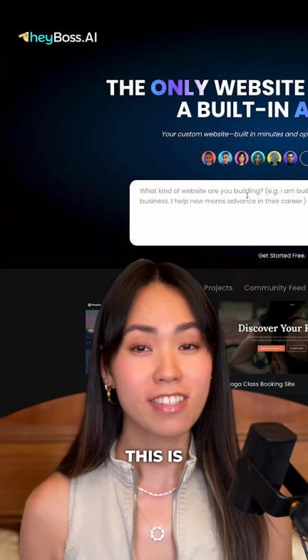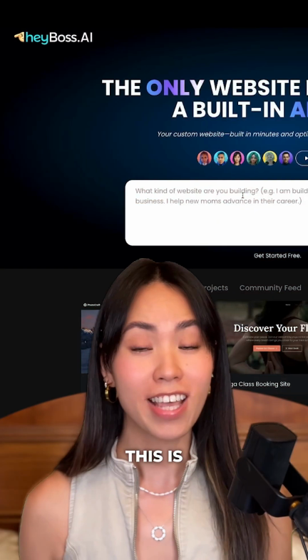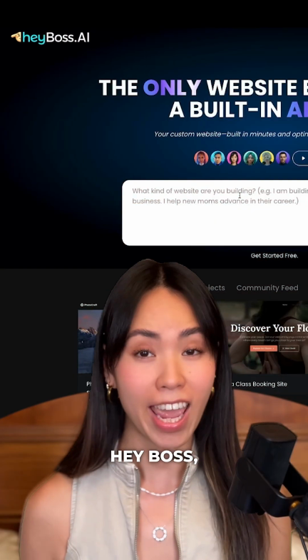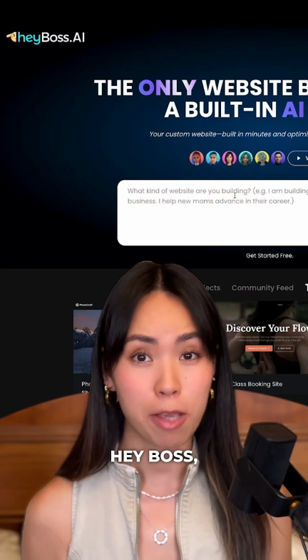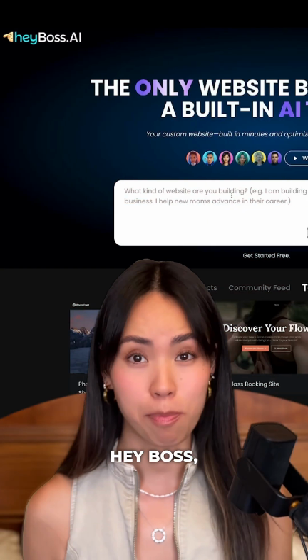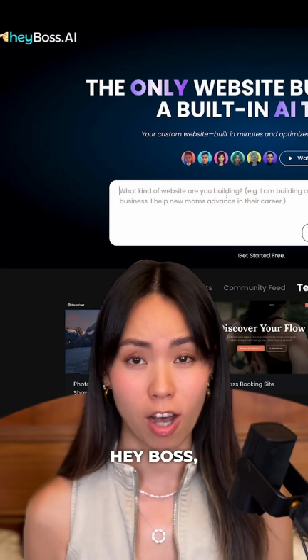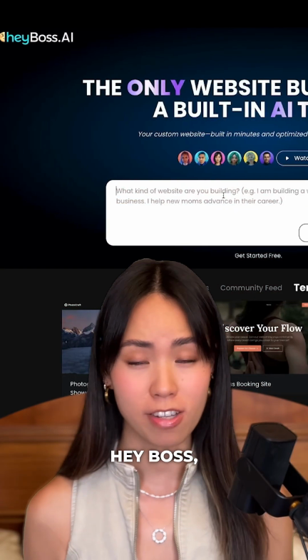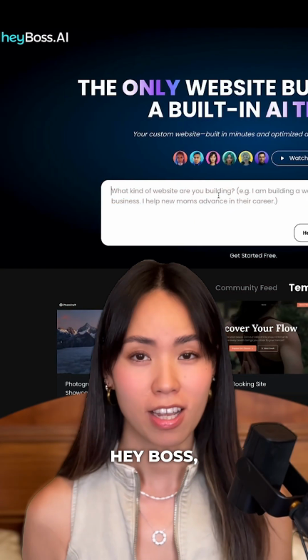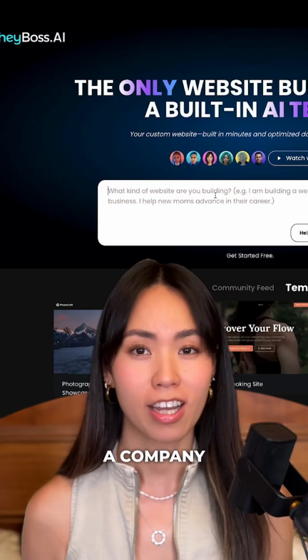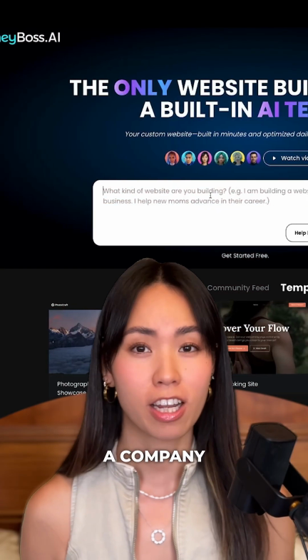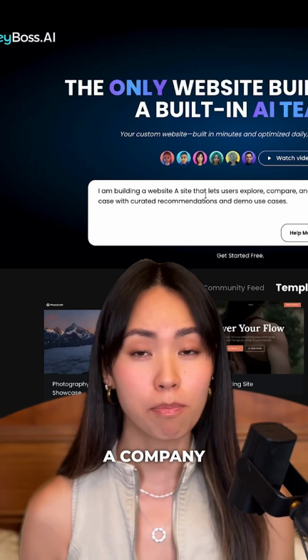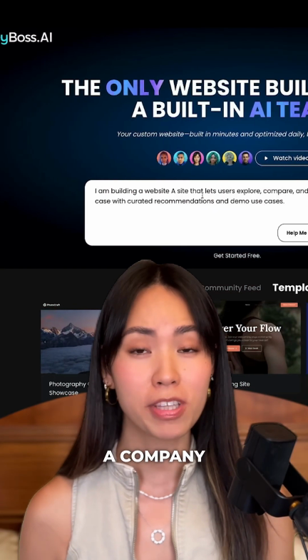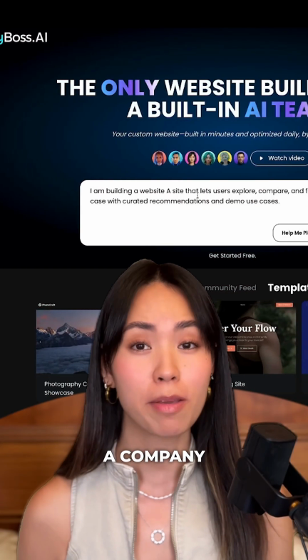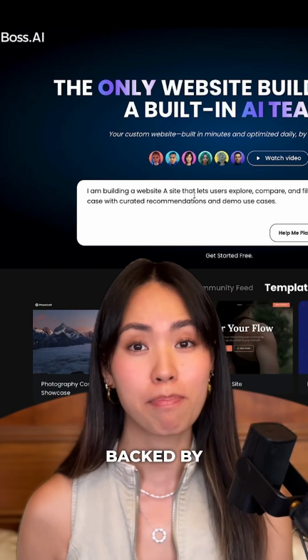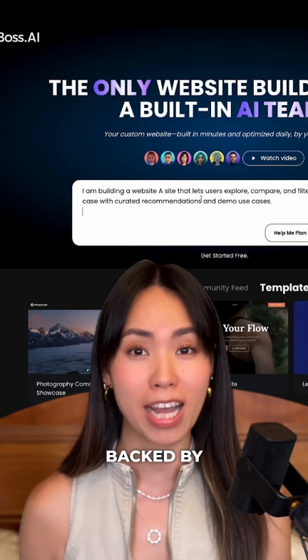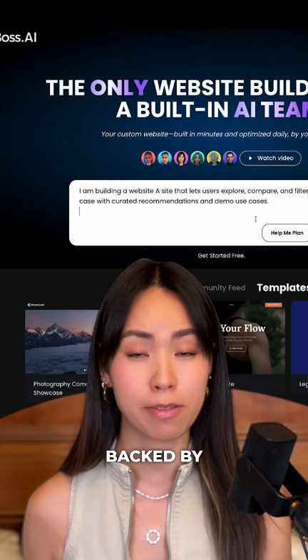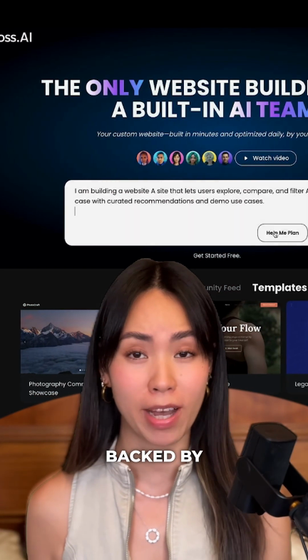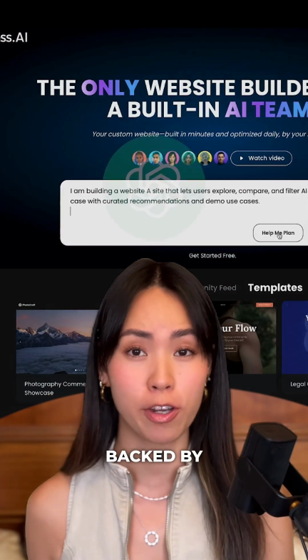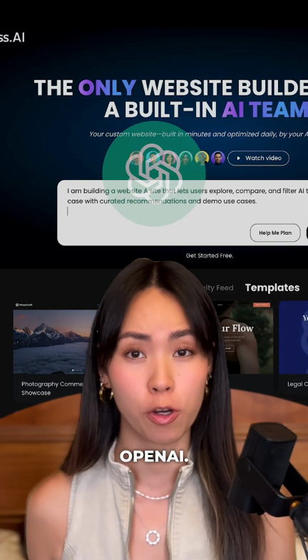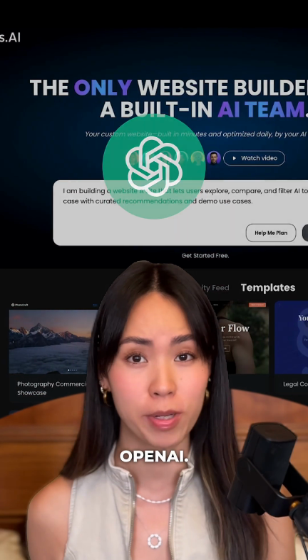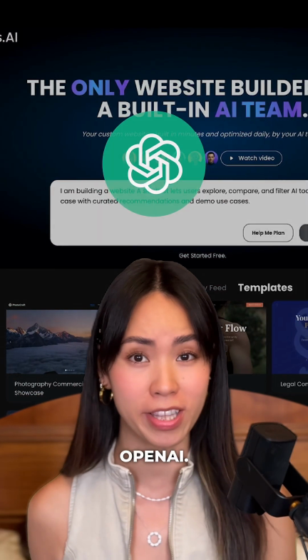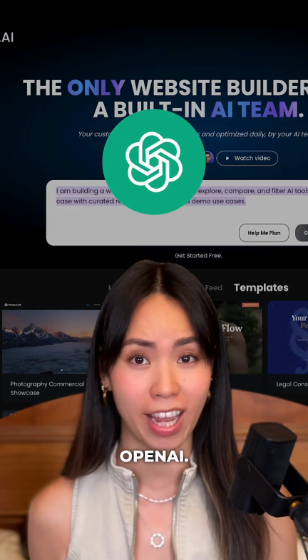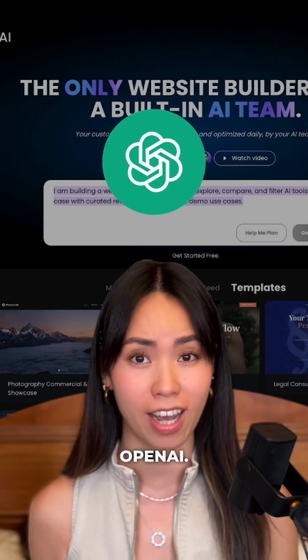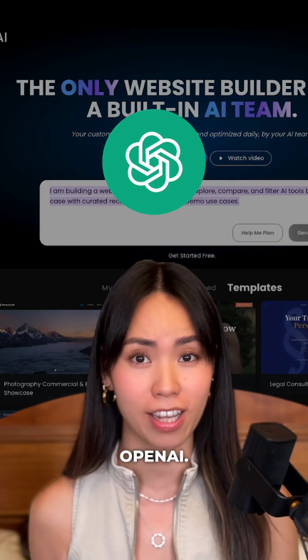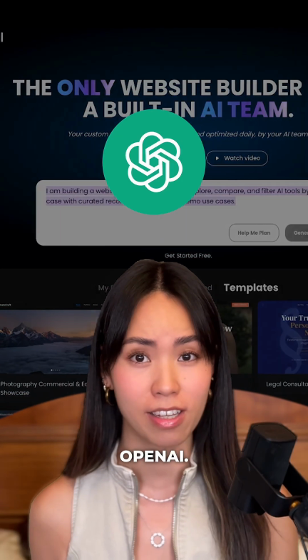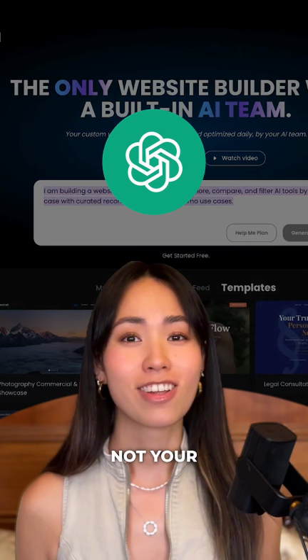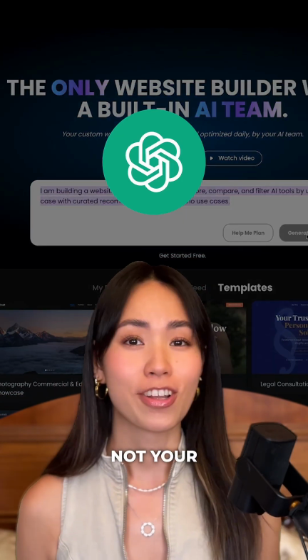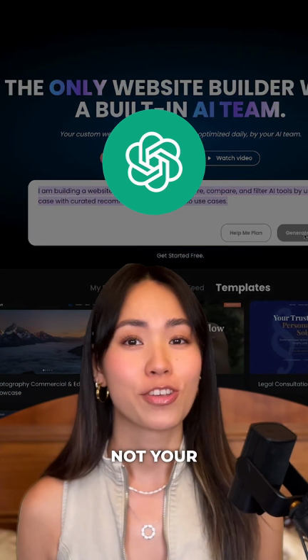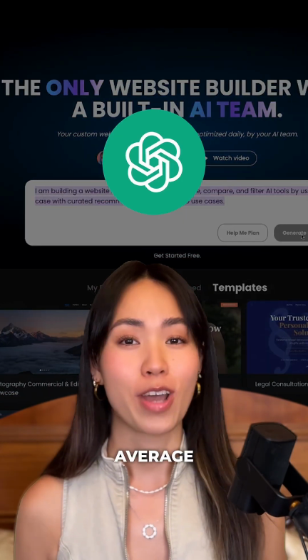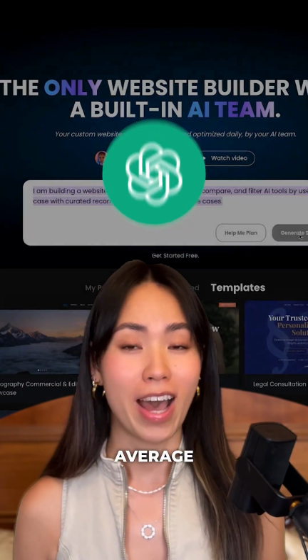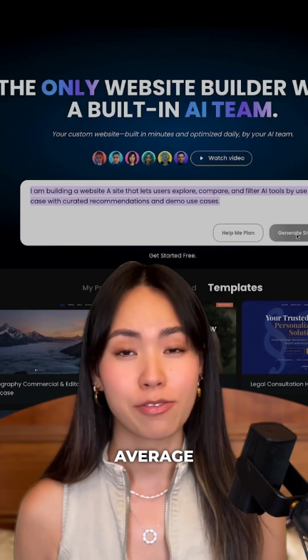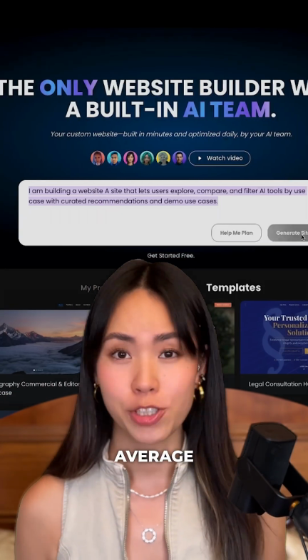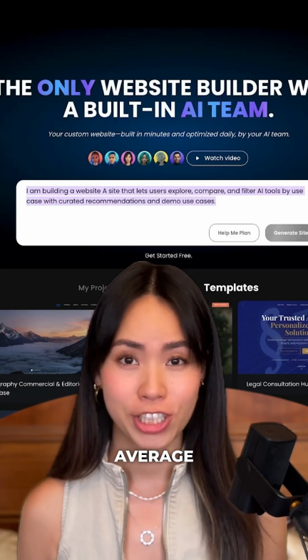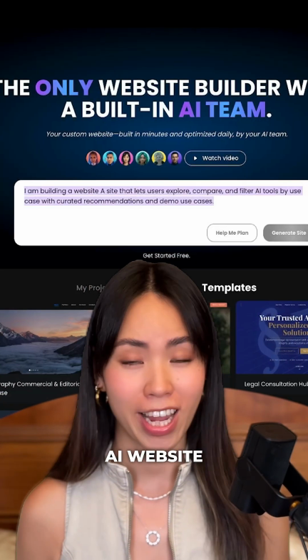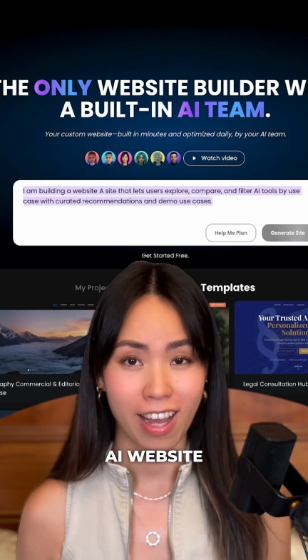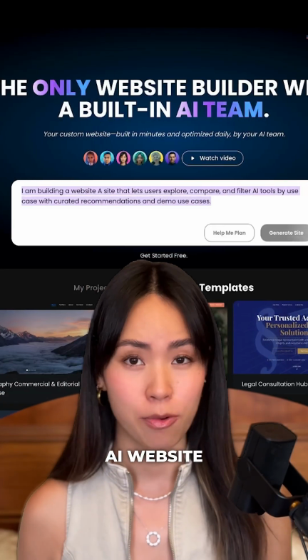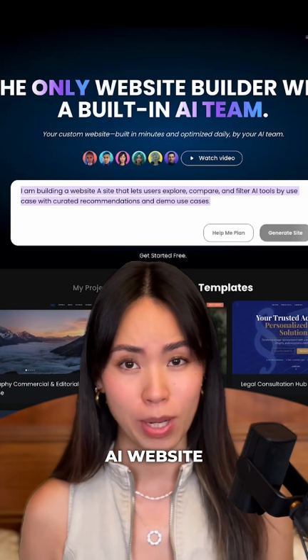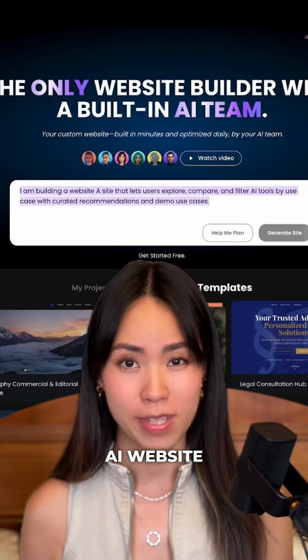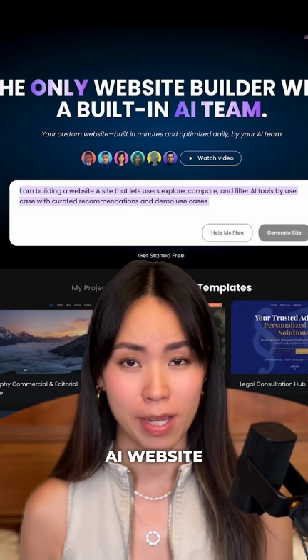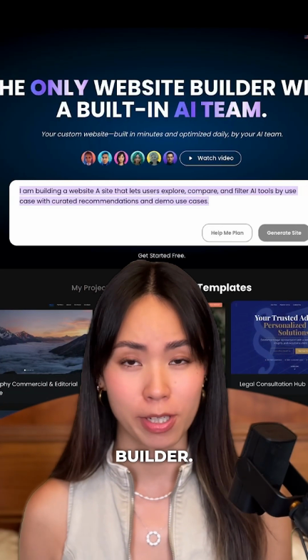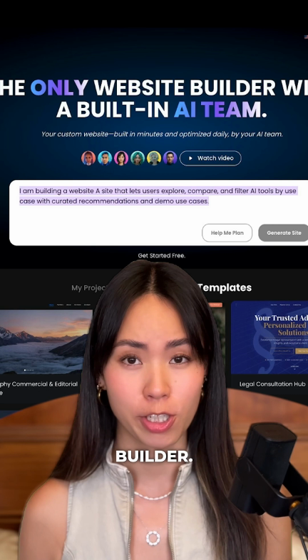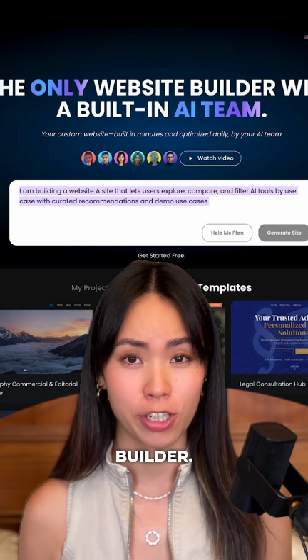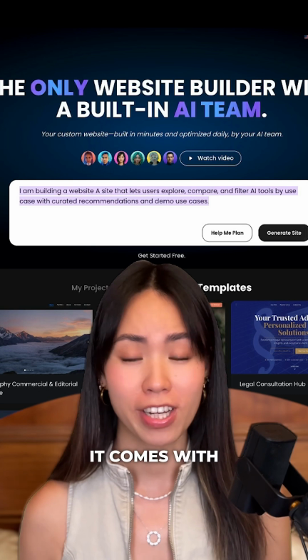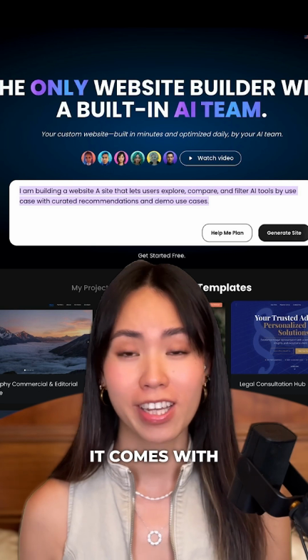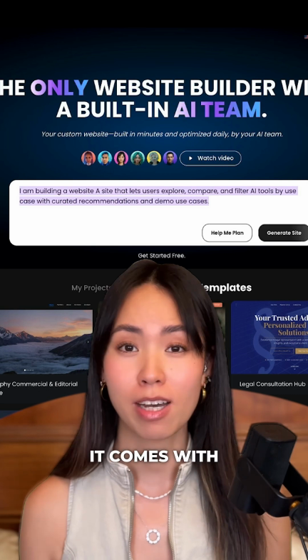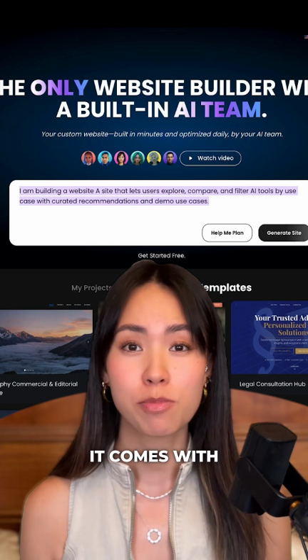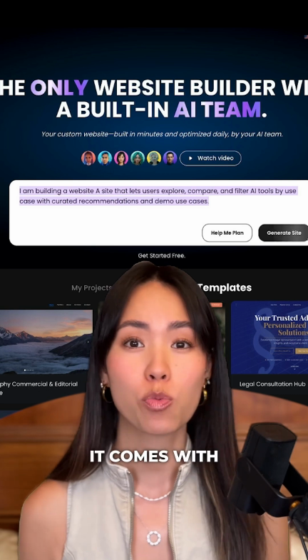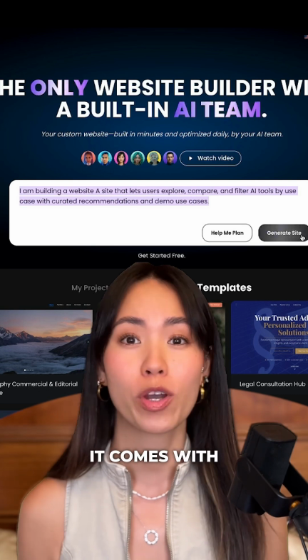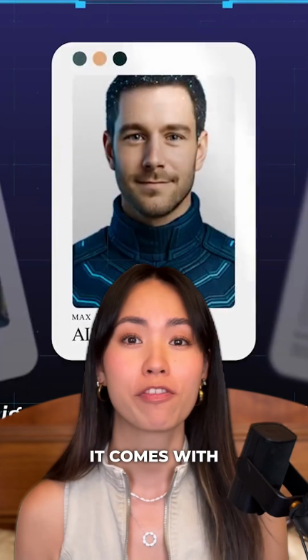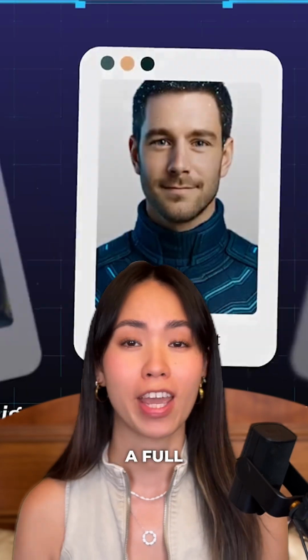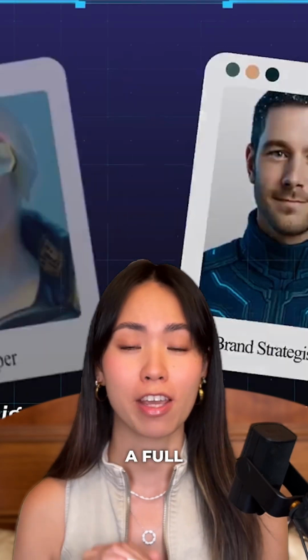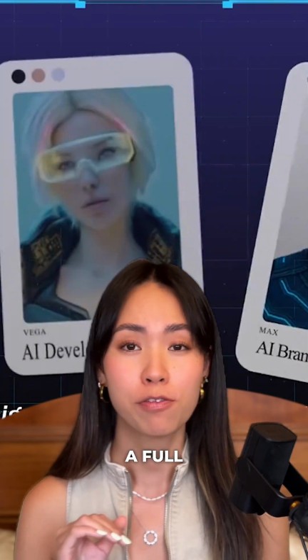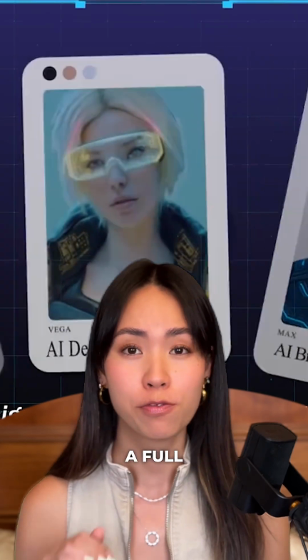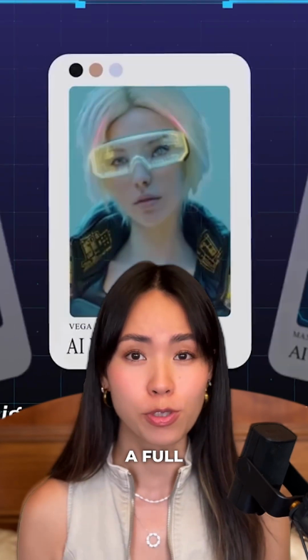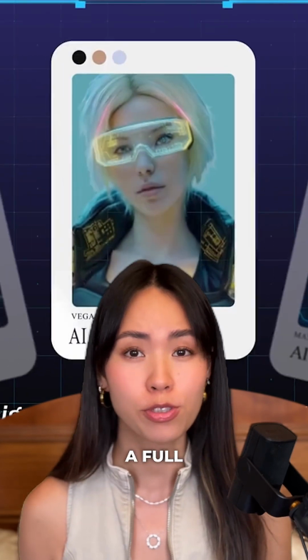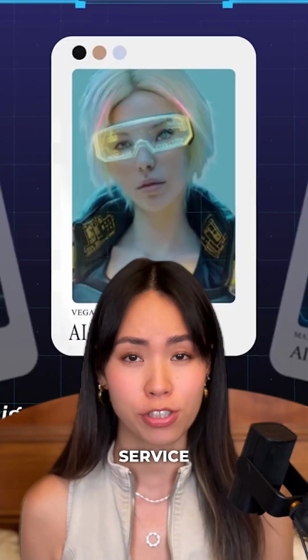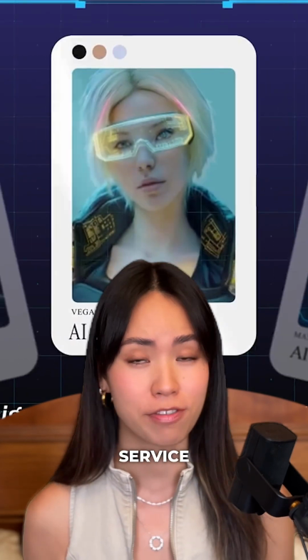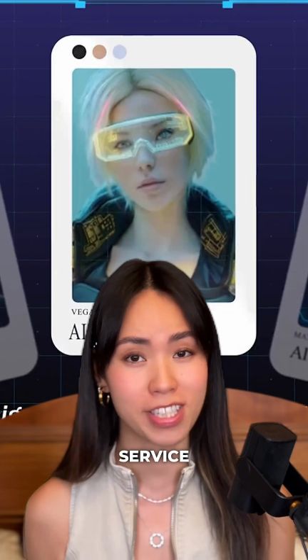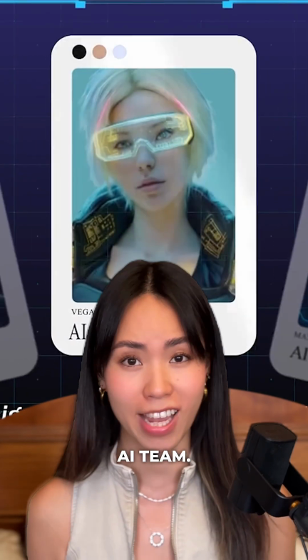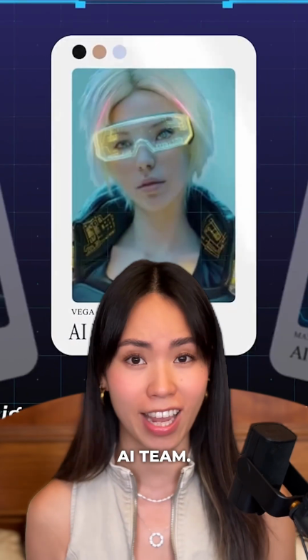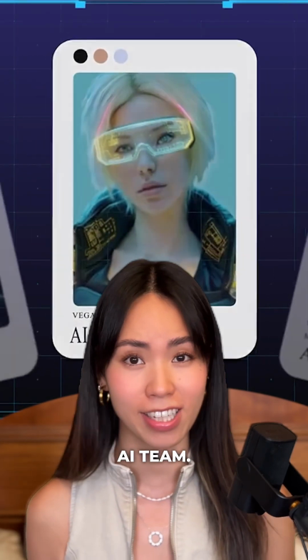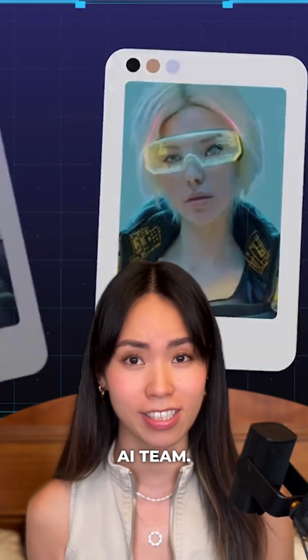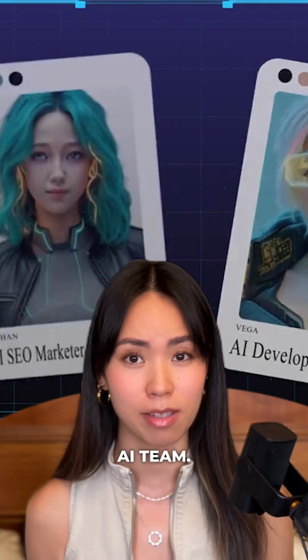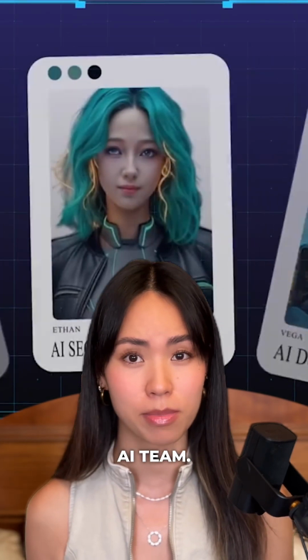This is HeyBoss, a company backed by OpenAI — not your average AI website builder. It comes with a full-service AI team.